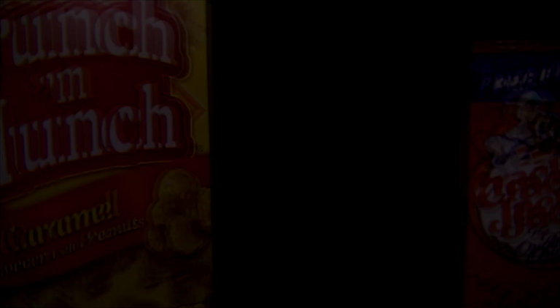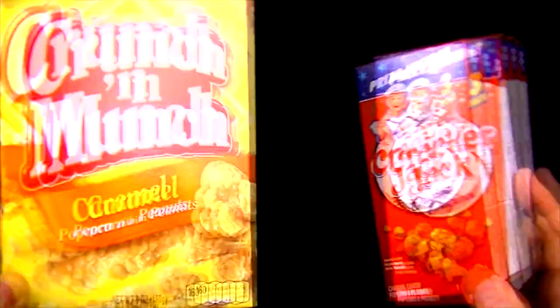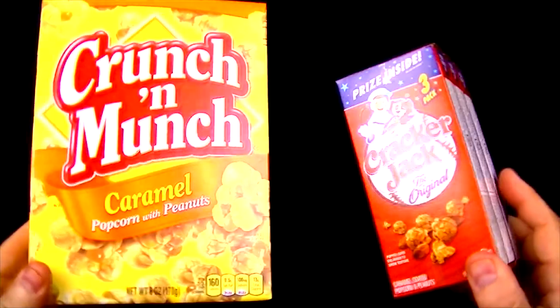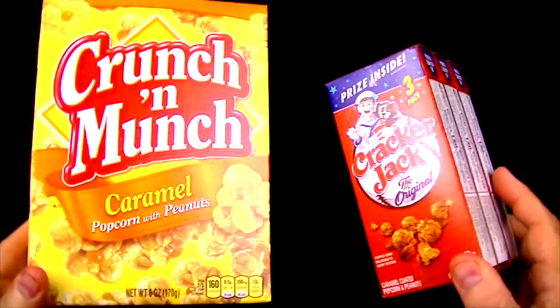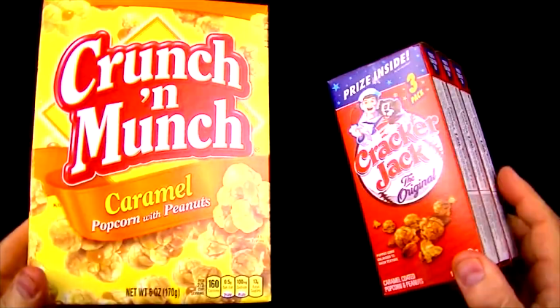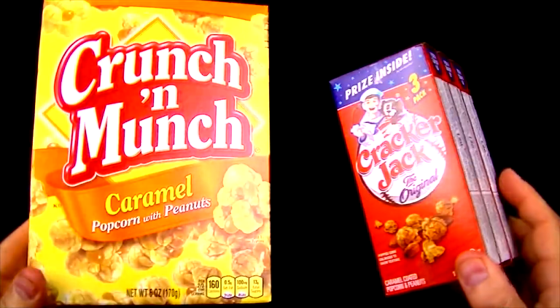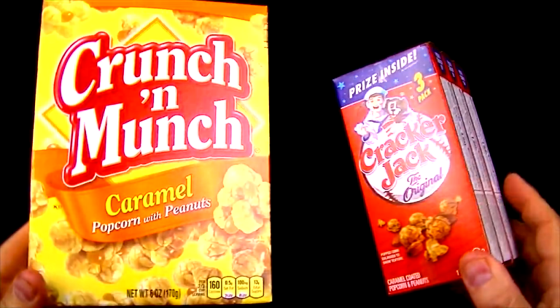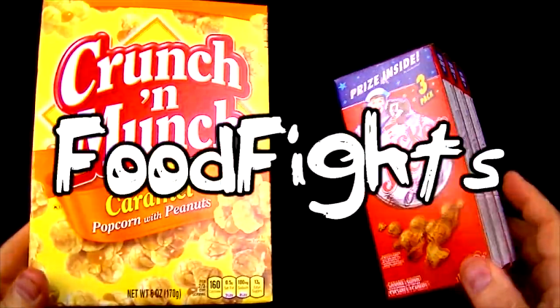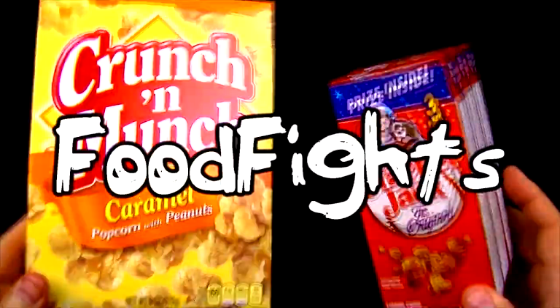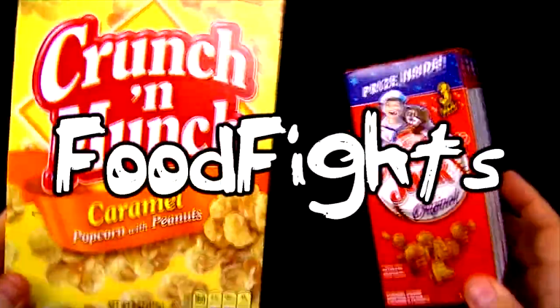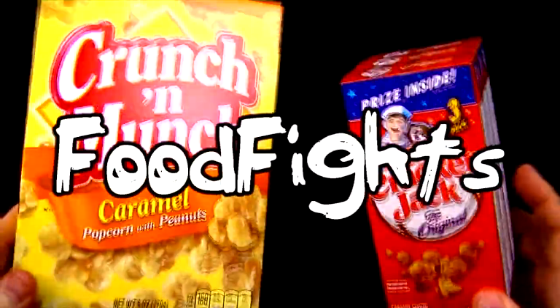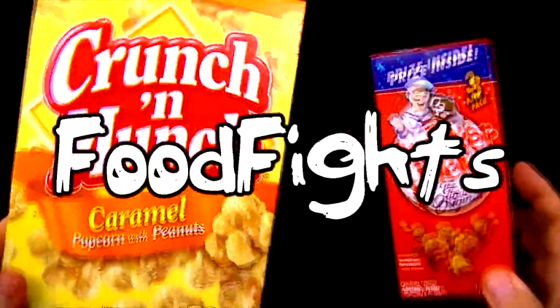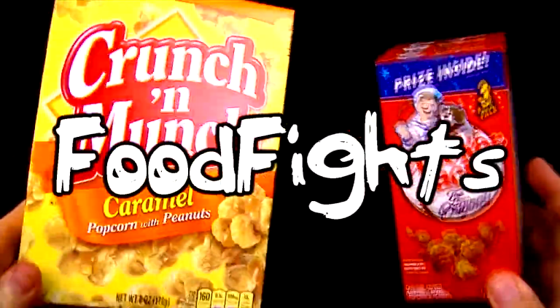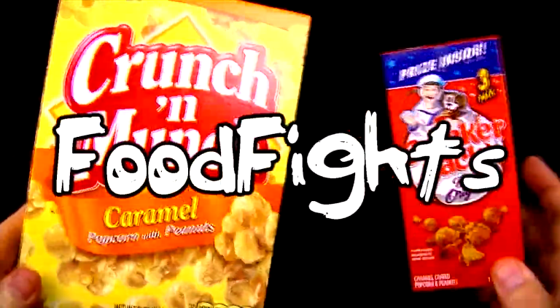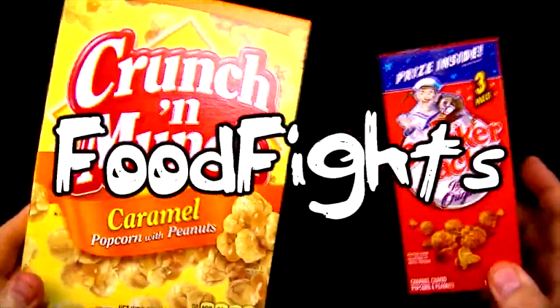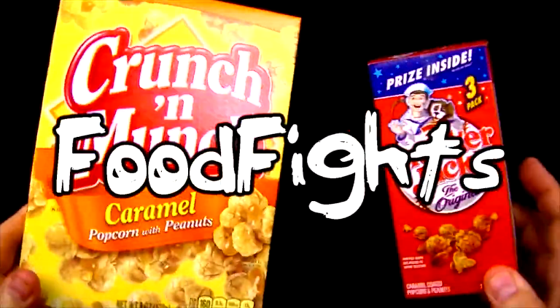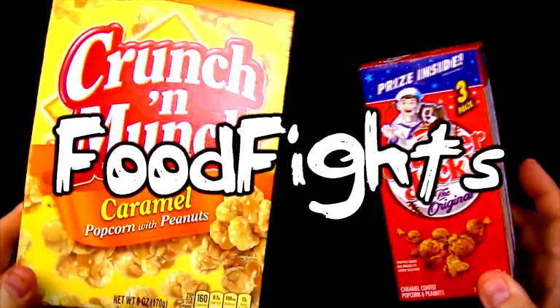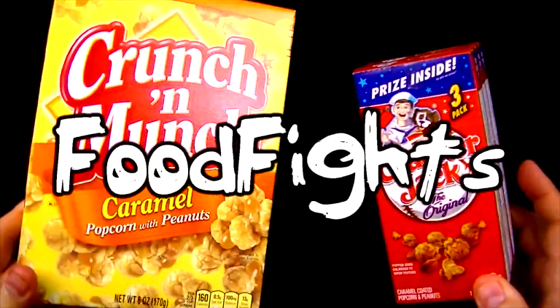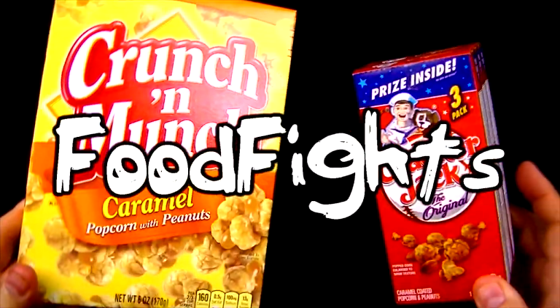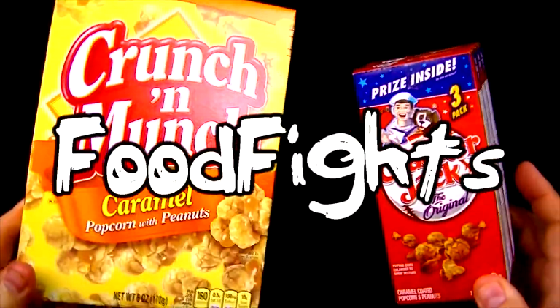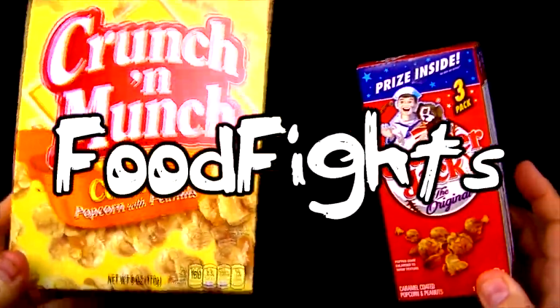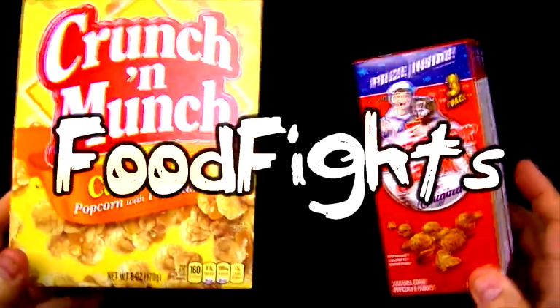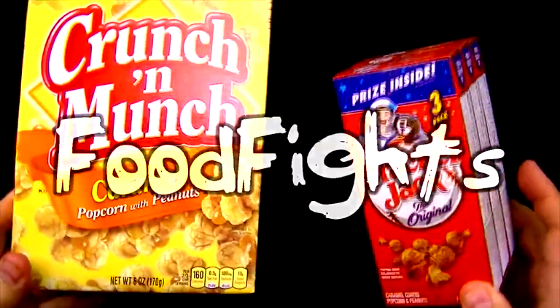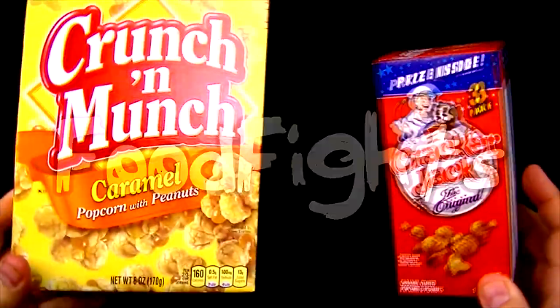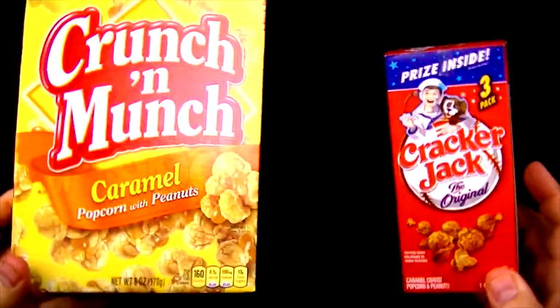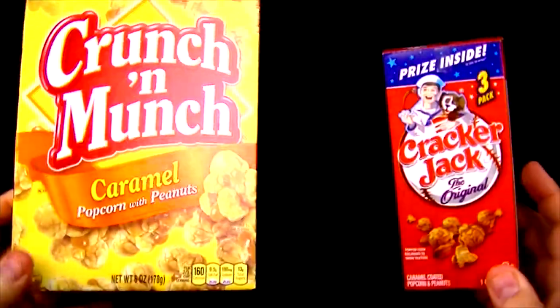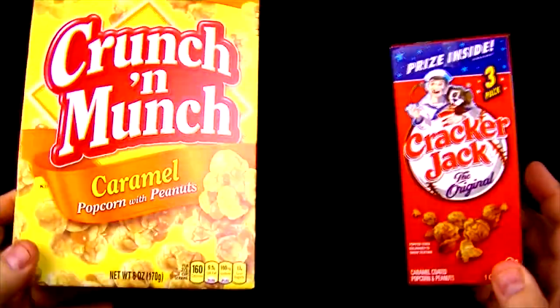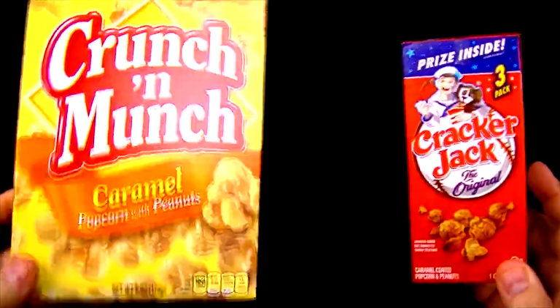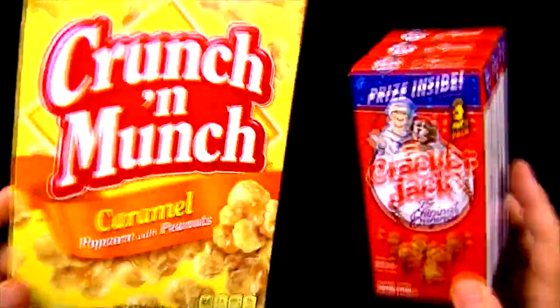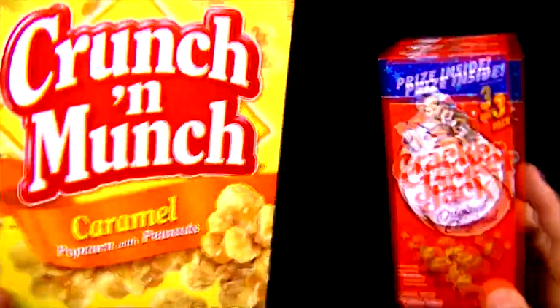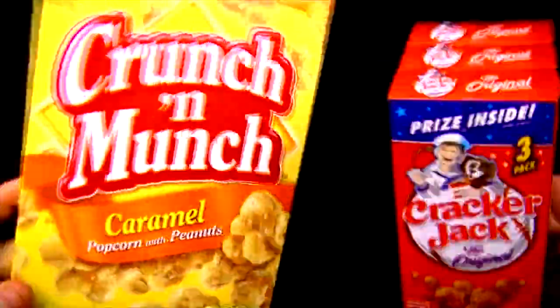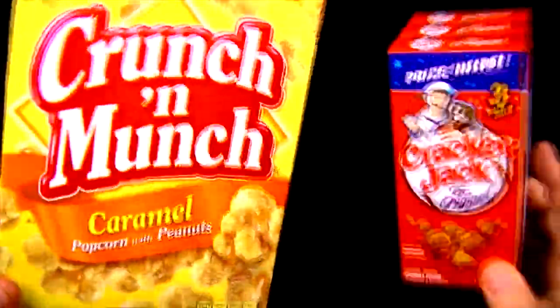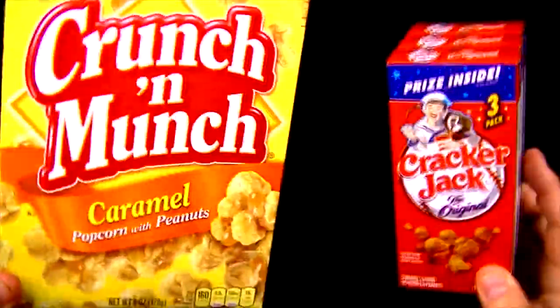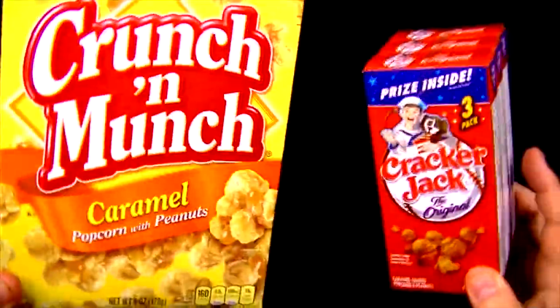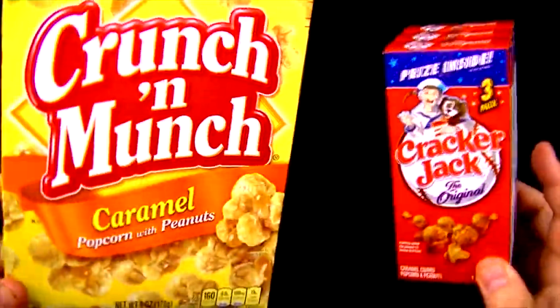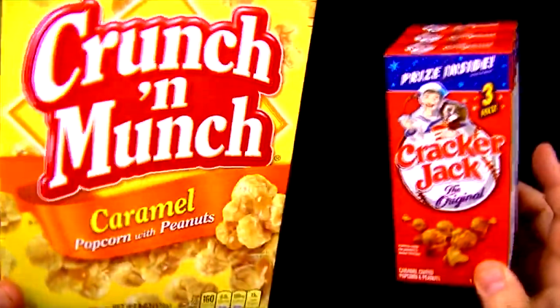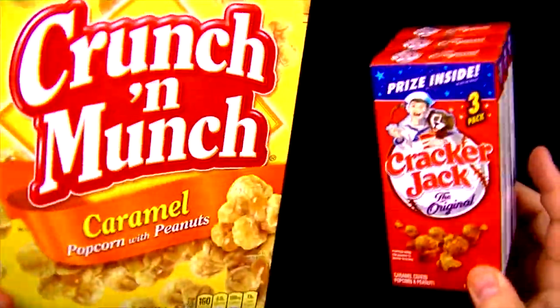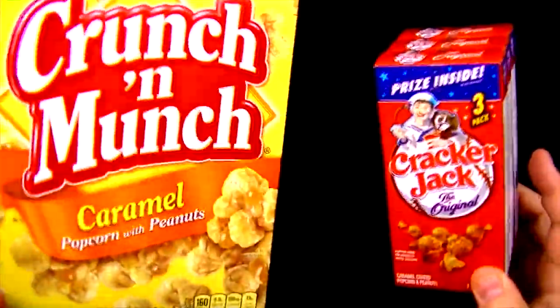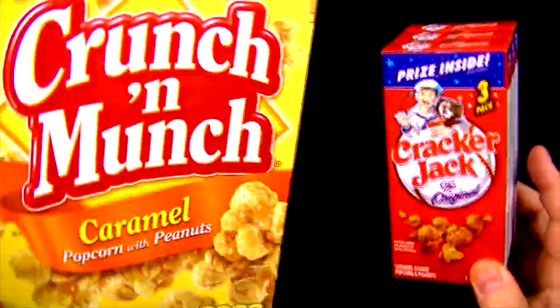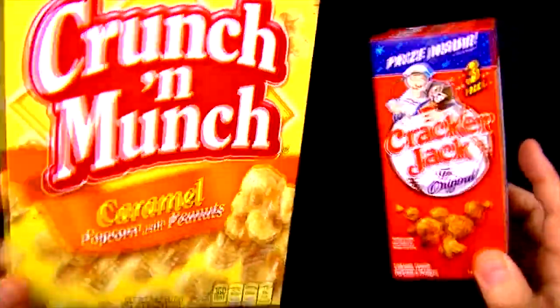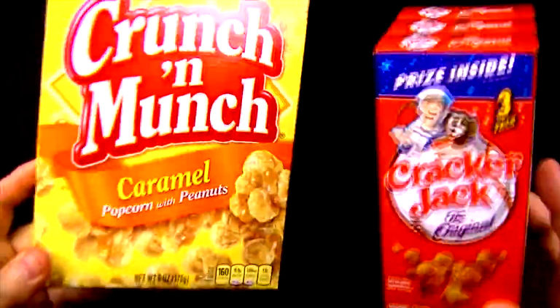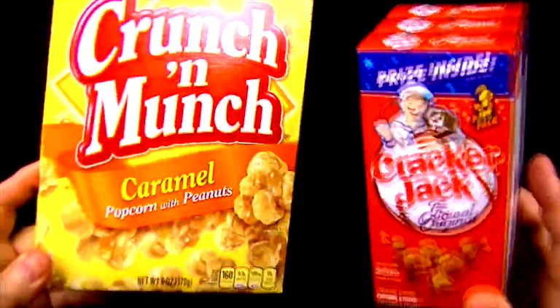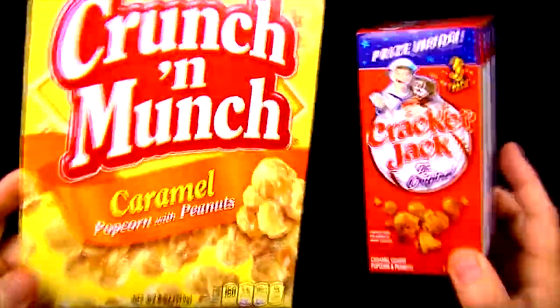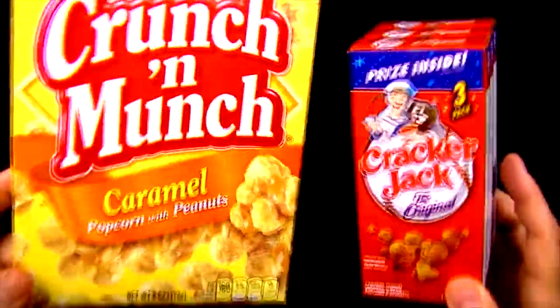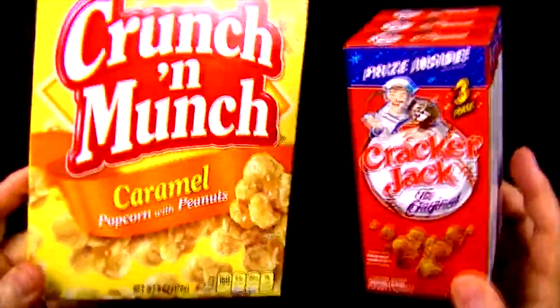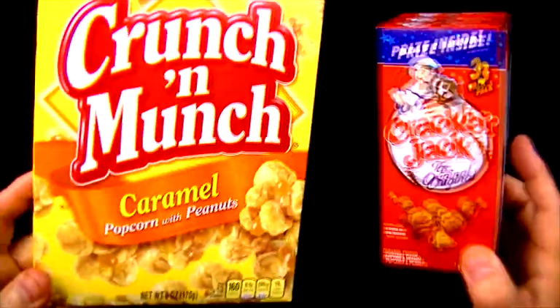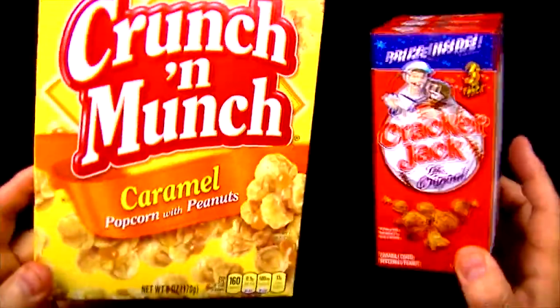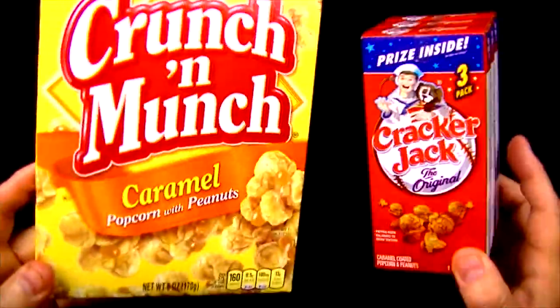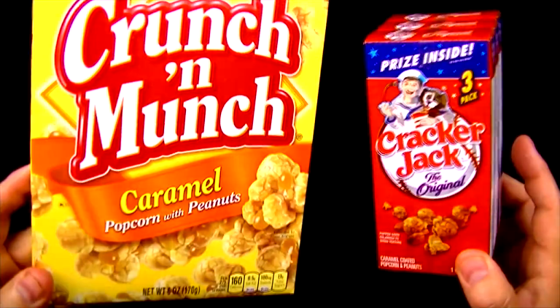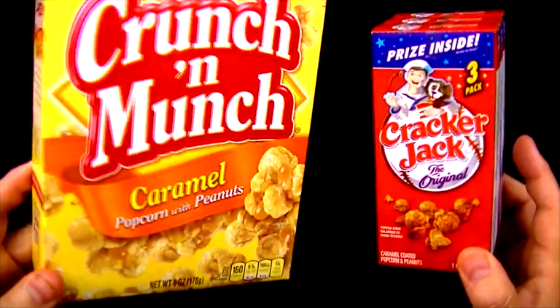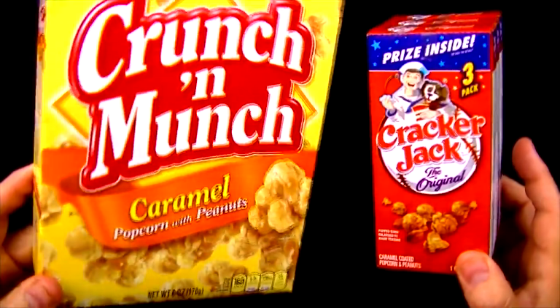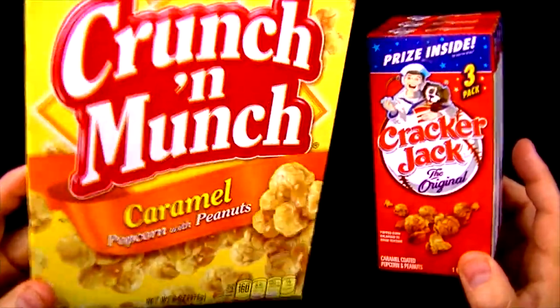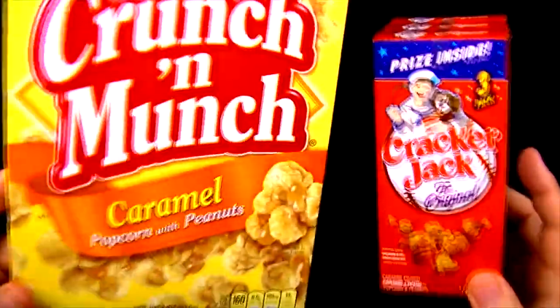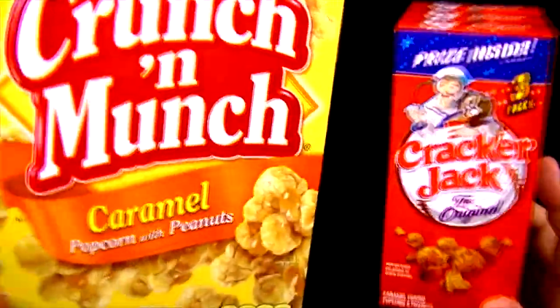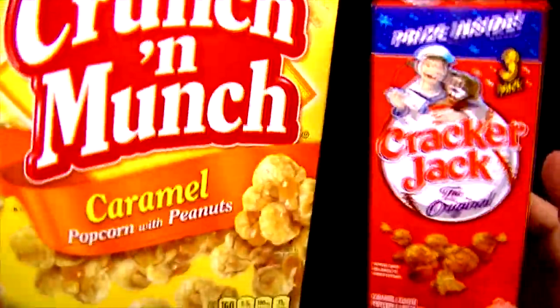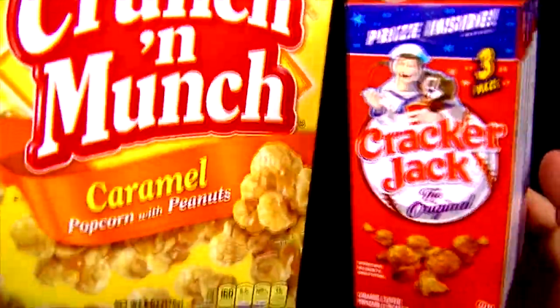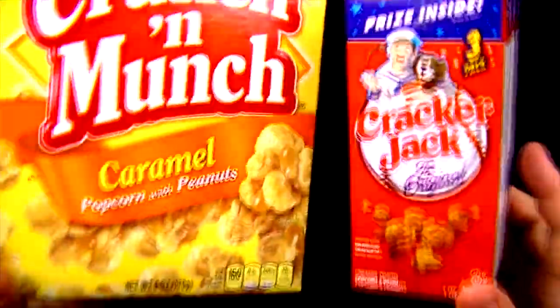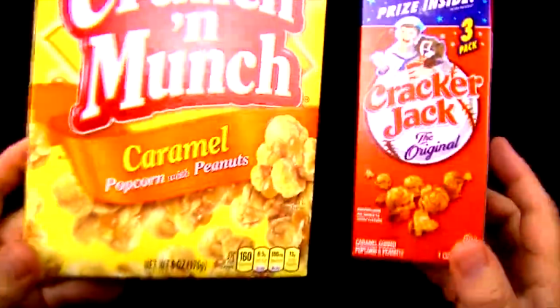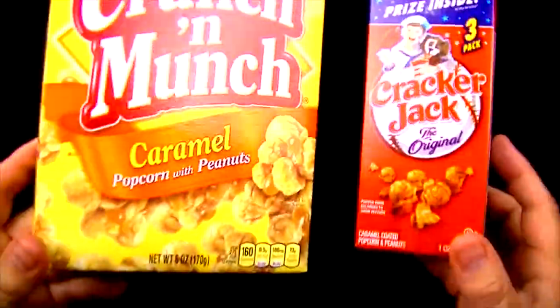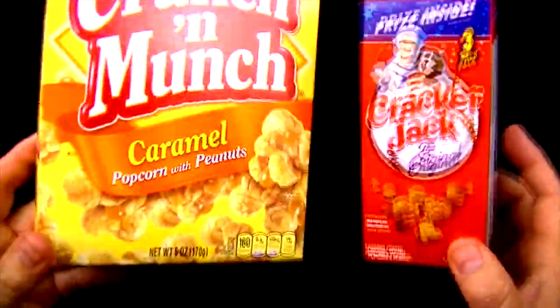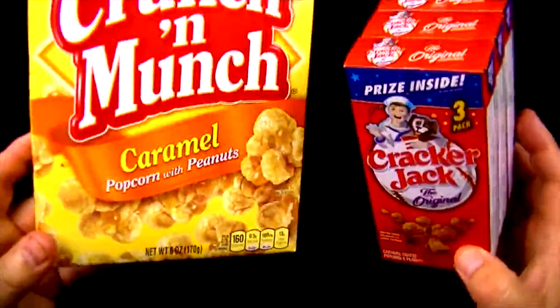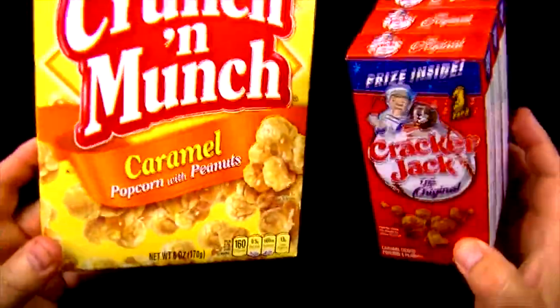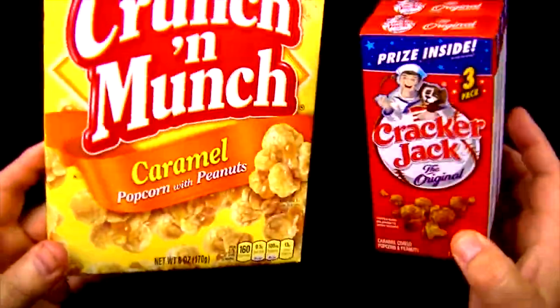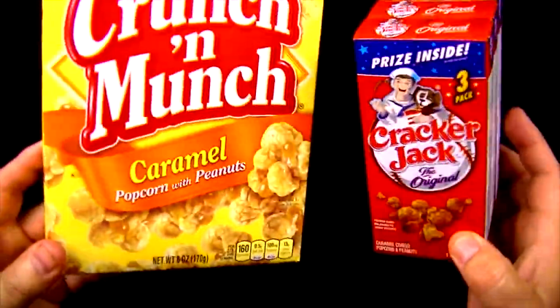Welcome to Food Fights, and have I got a surprise for you! Today we're going to be trying these two brands of Caramel Corn.